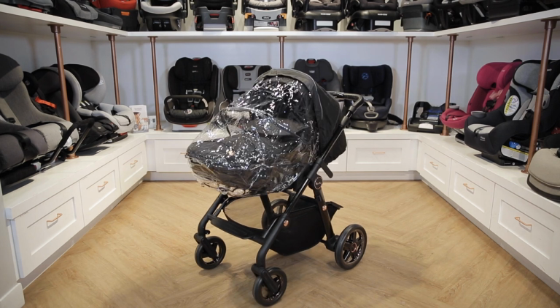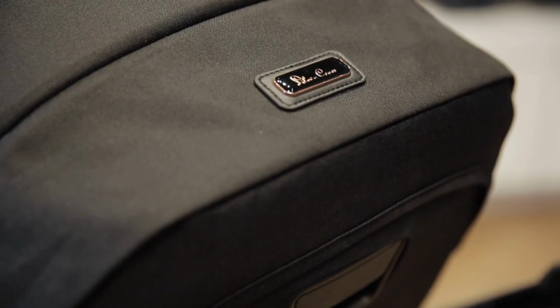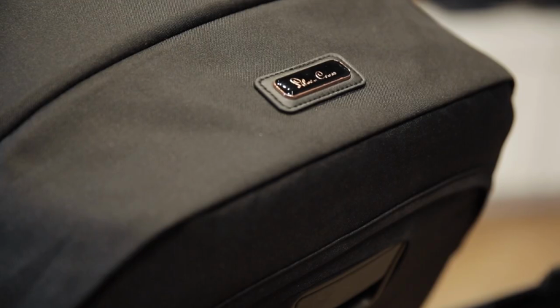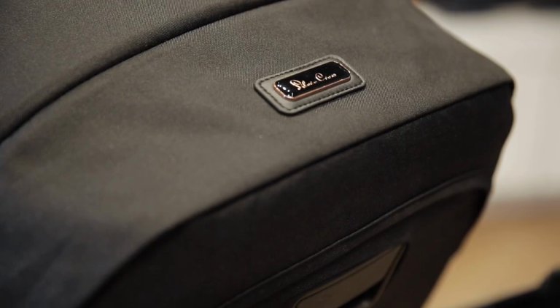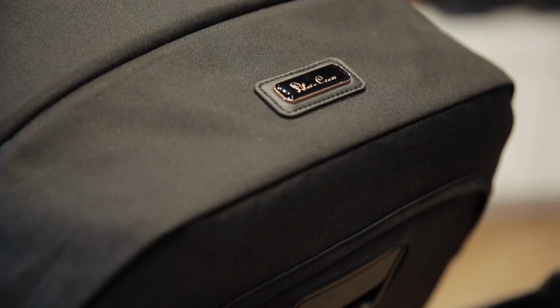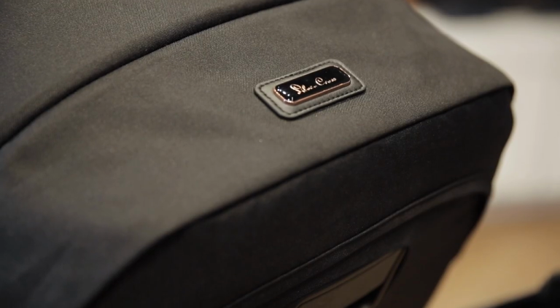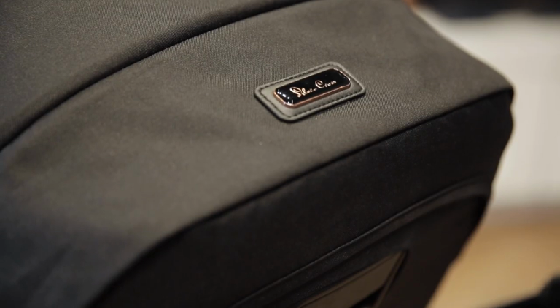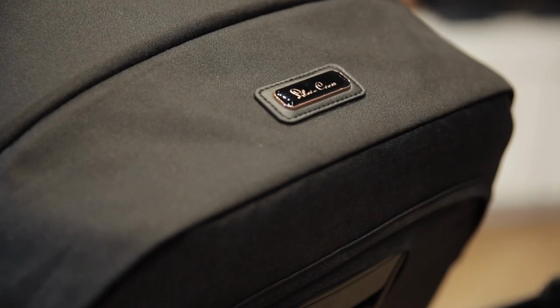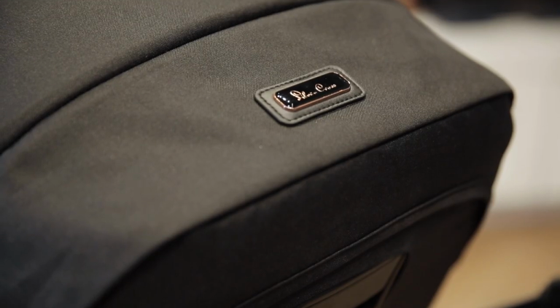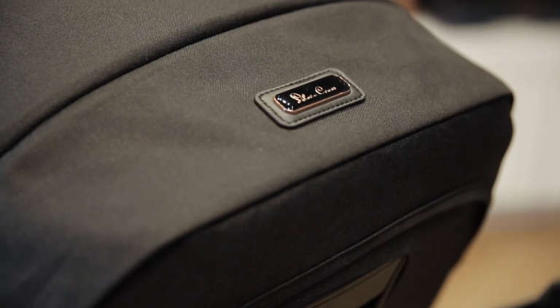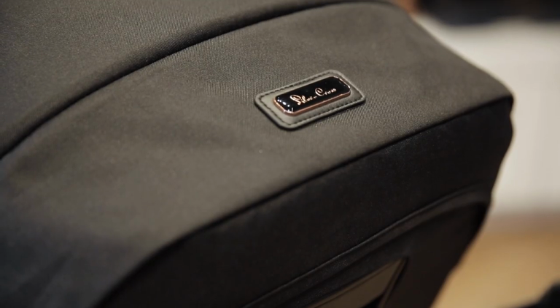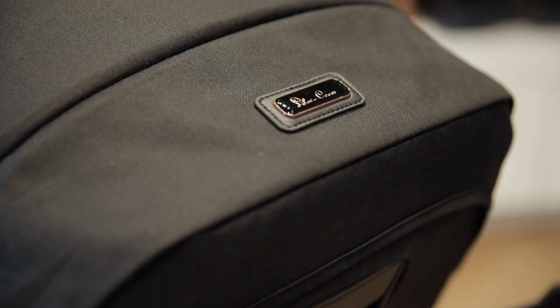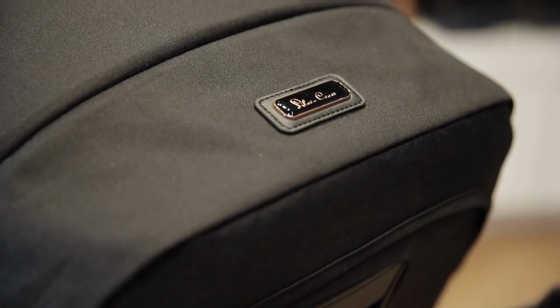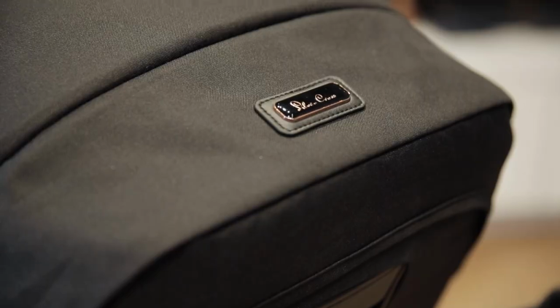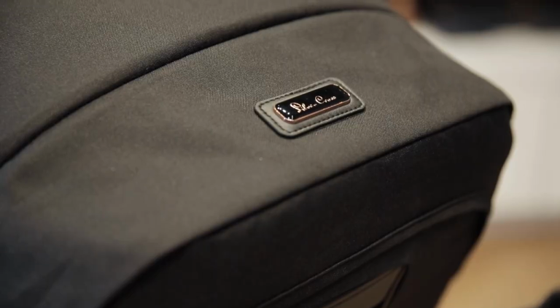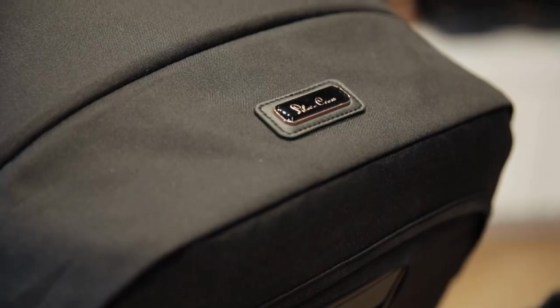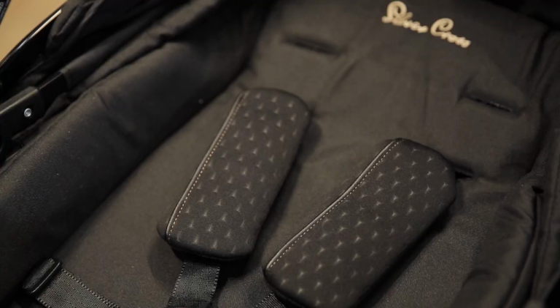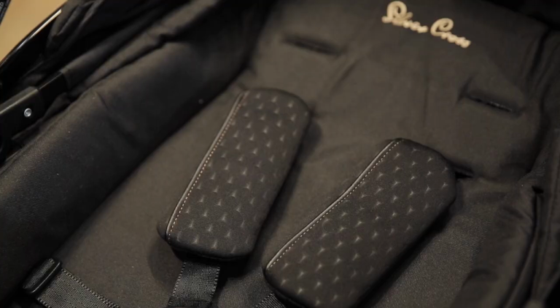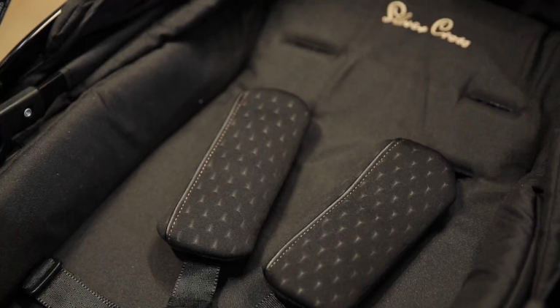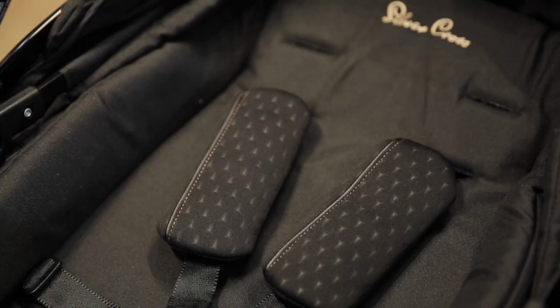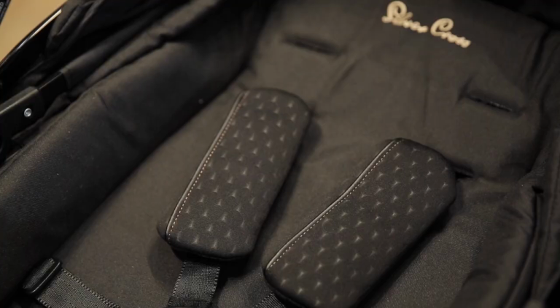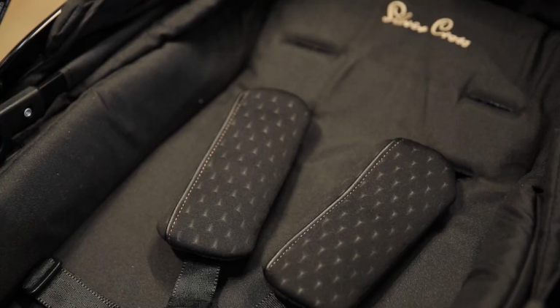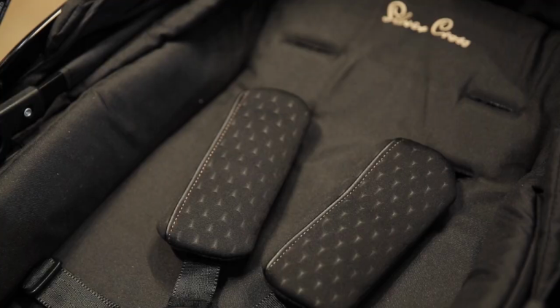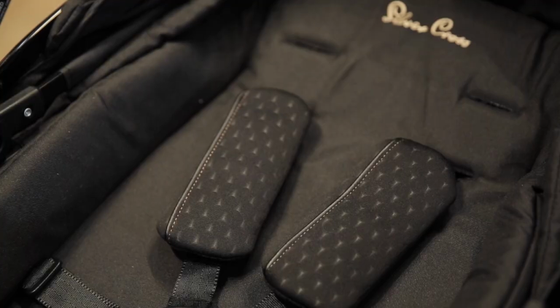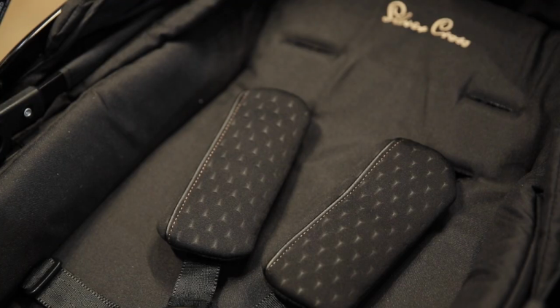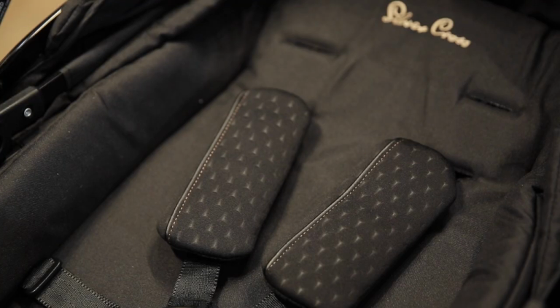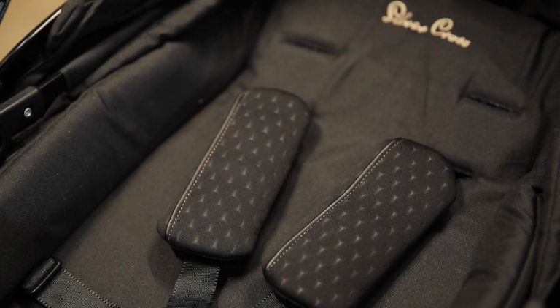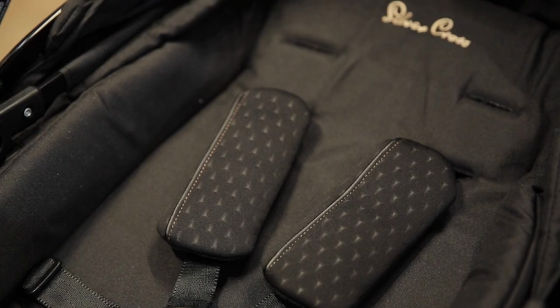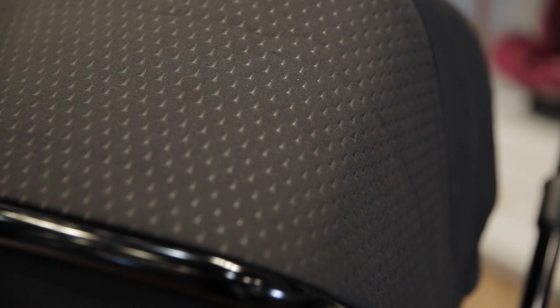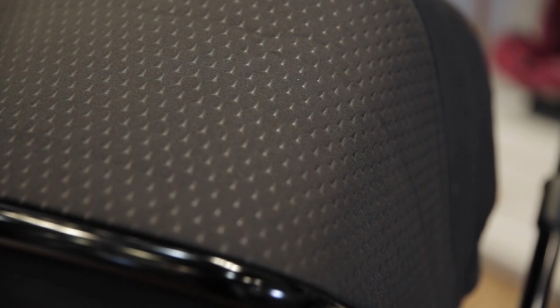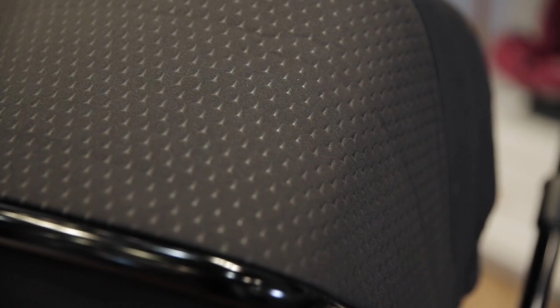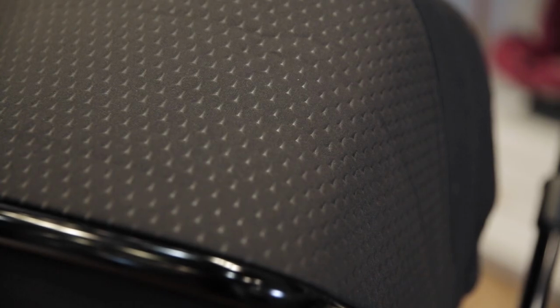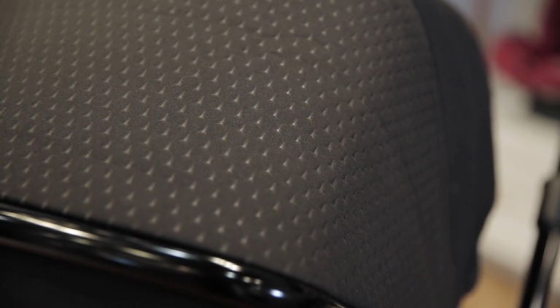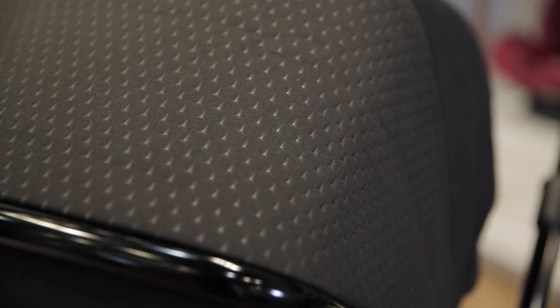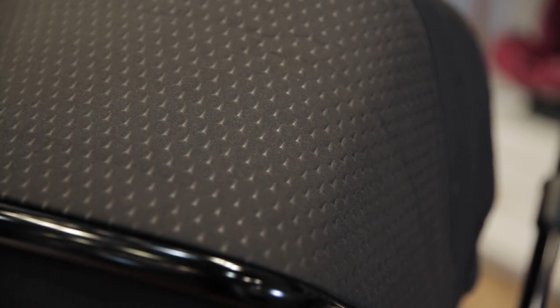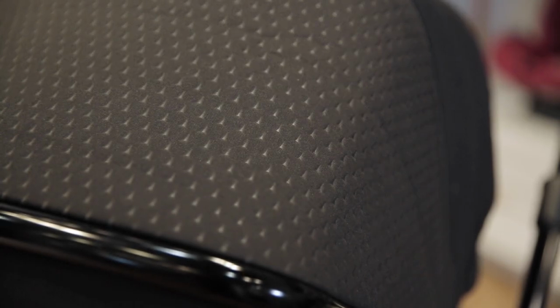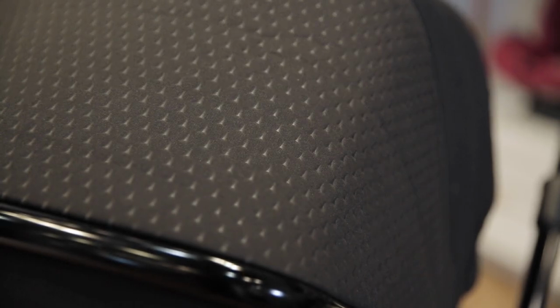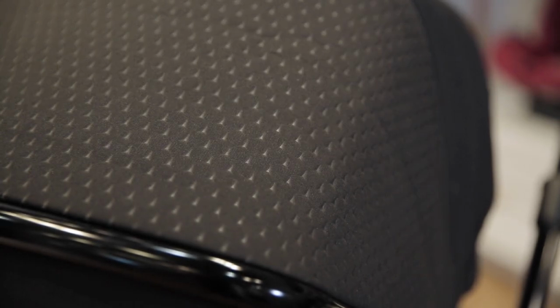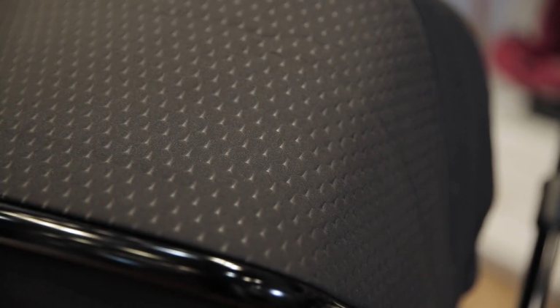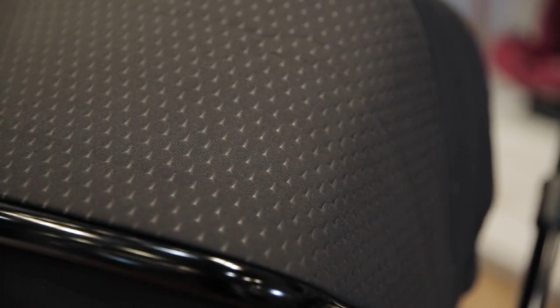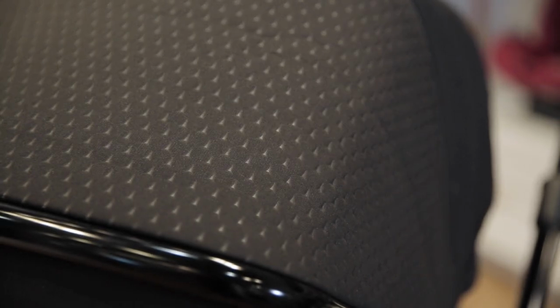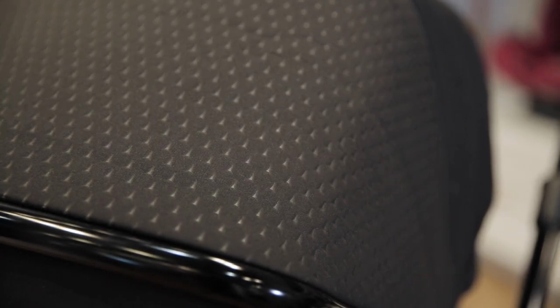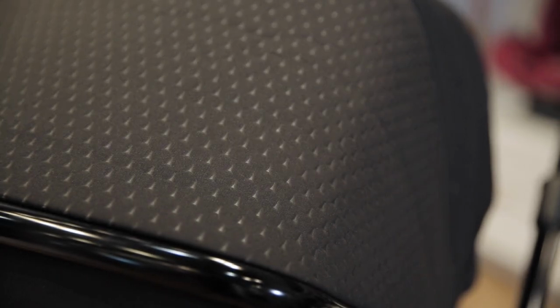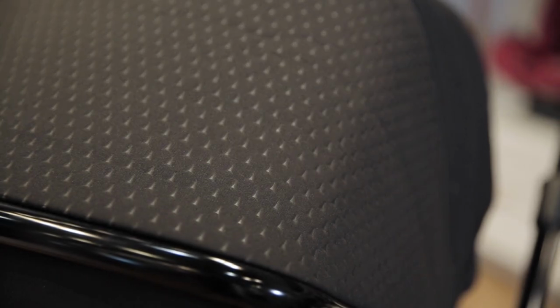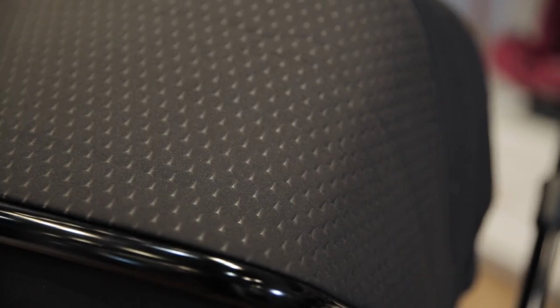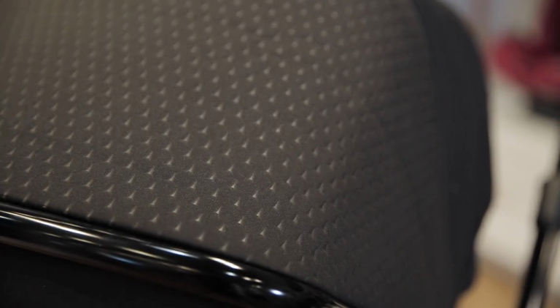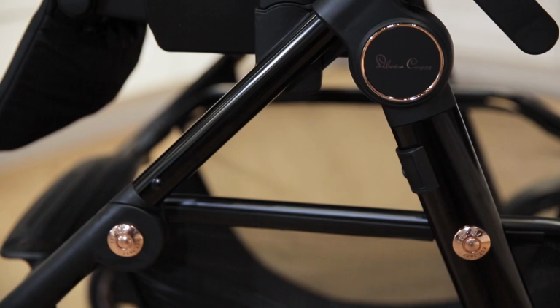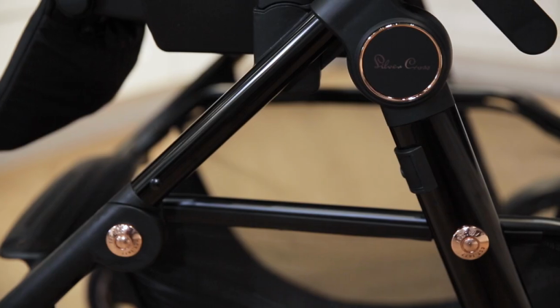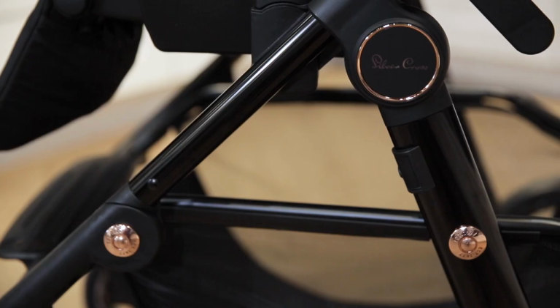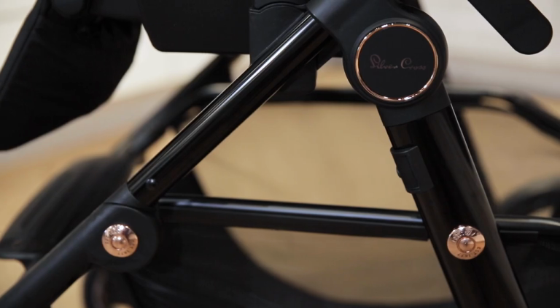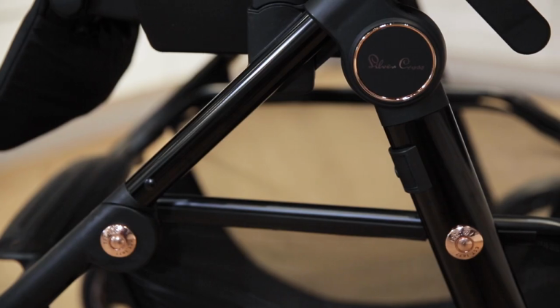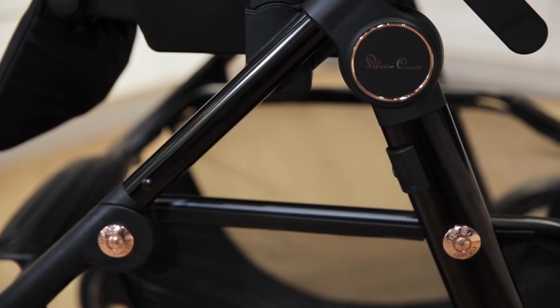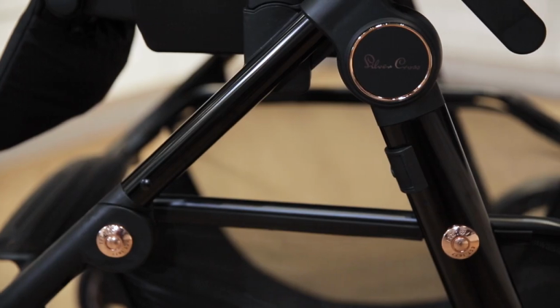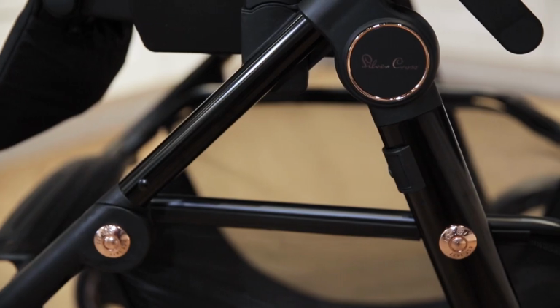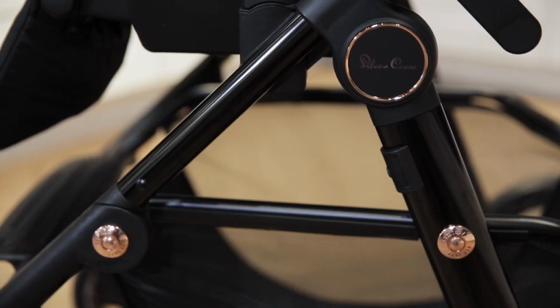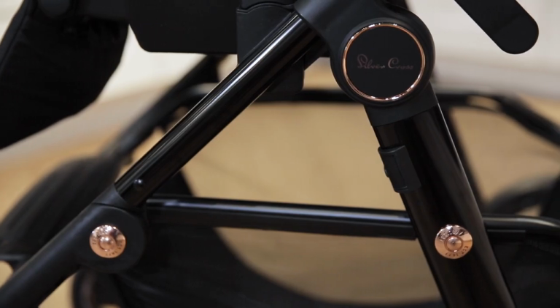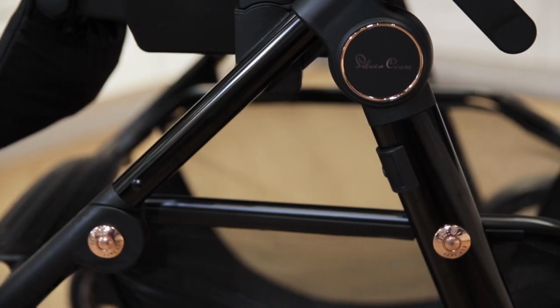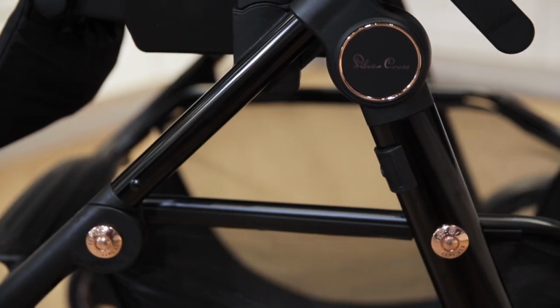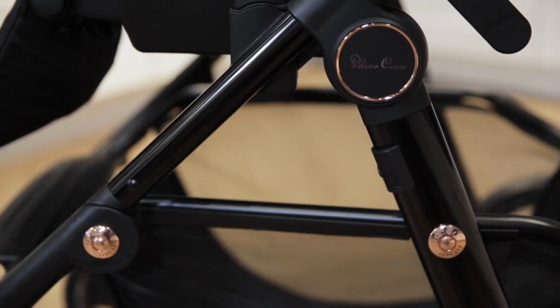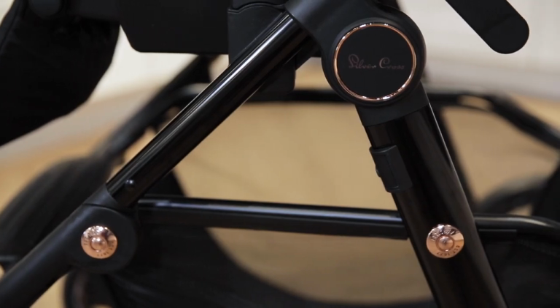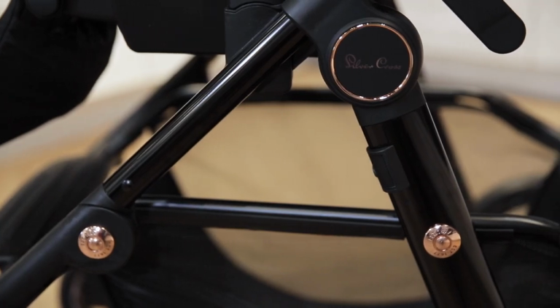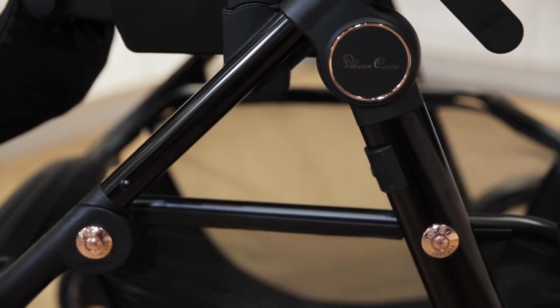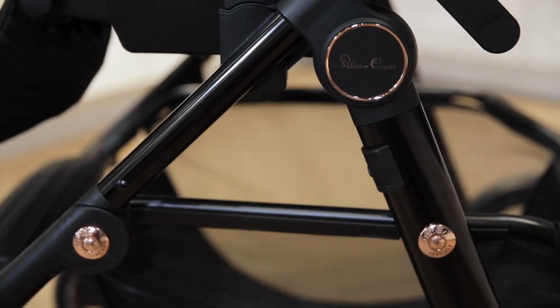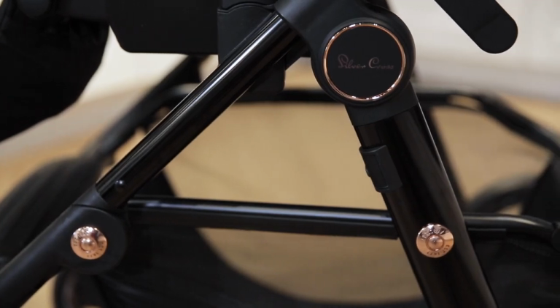This Comet is part of the Eclipse collection, so you'll notice the sleek 3D sculpted fabric and the rose gold details.